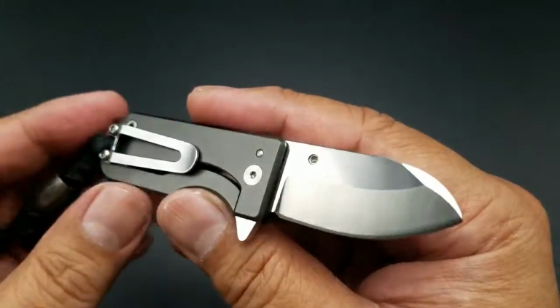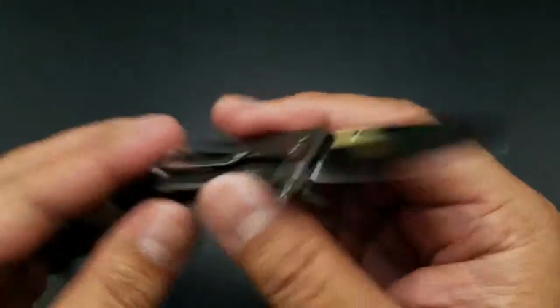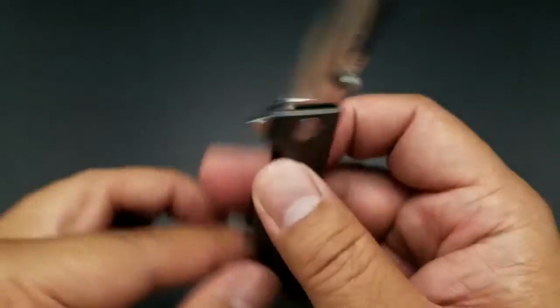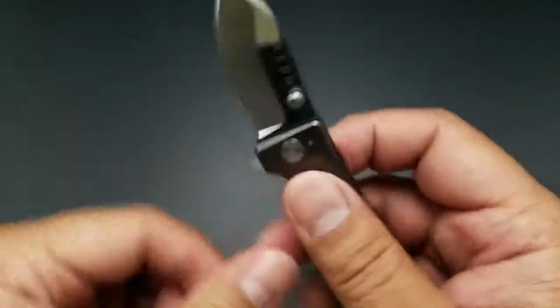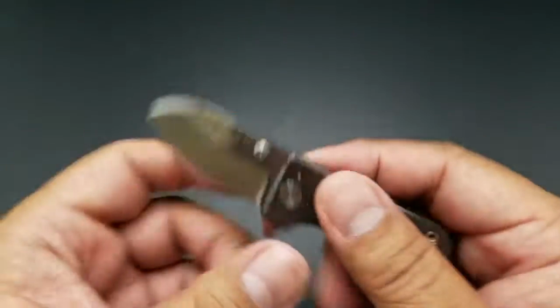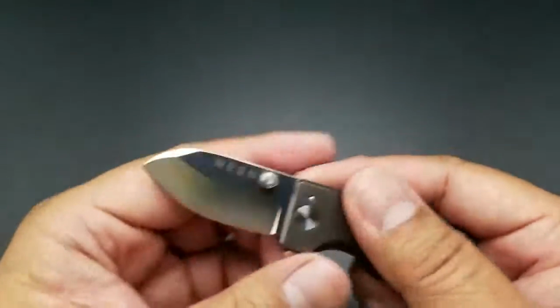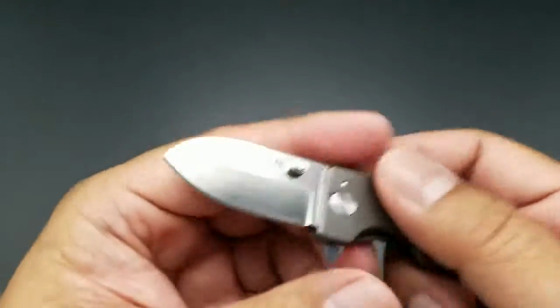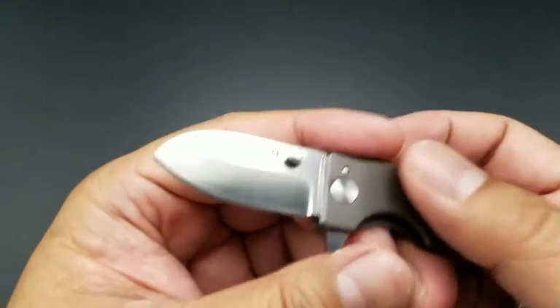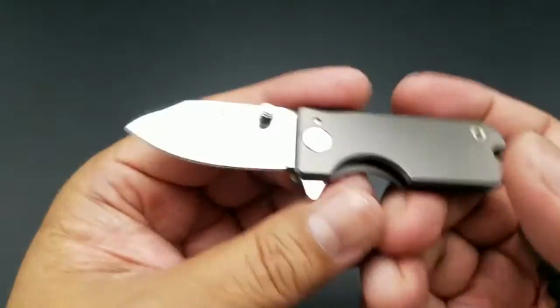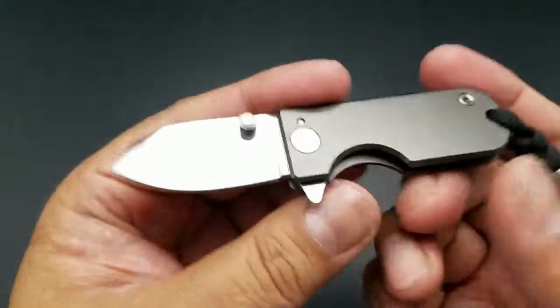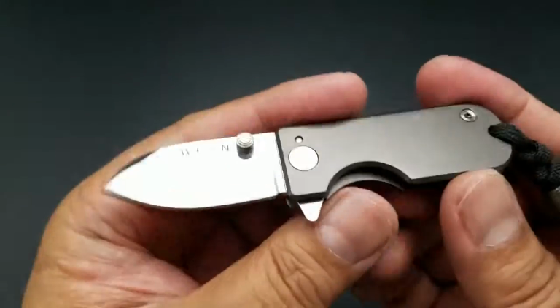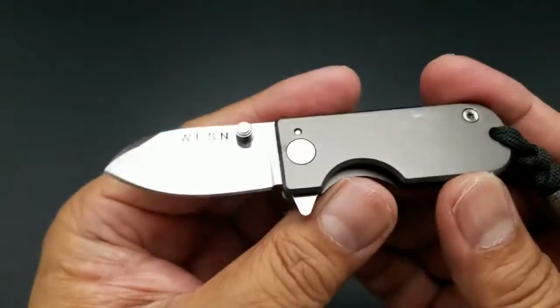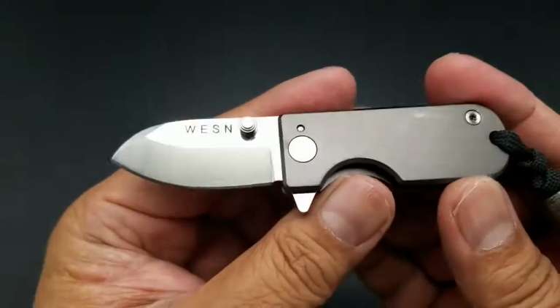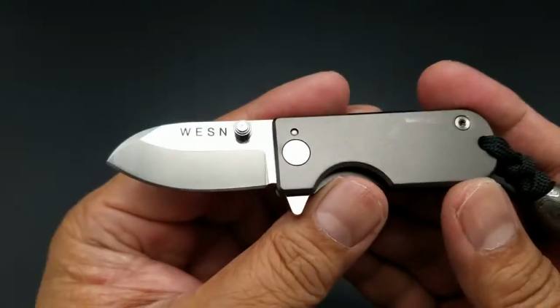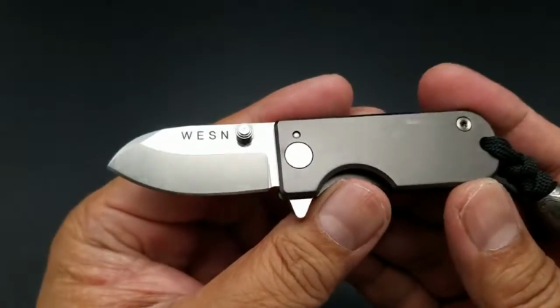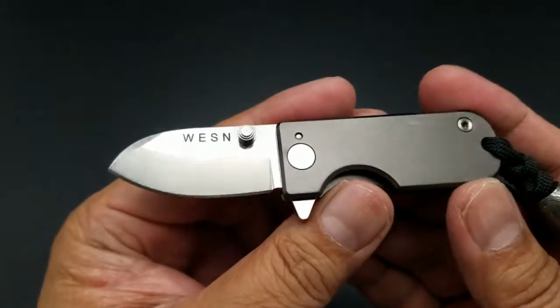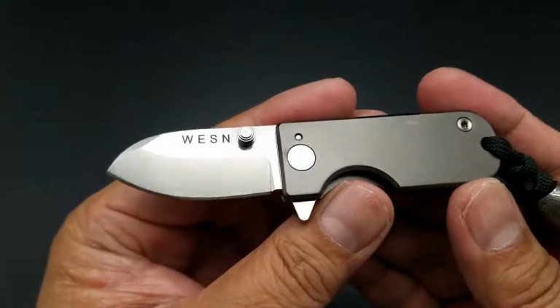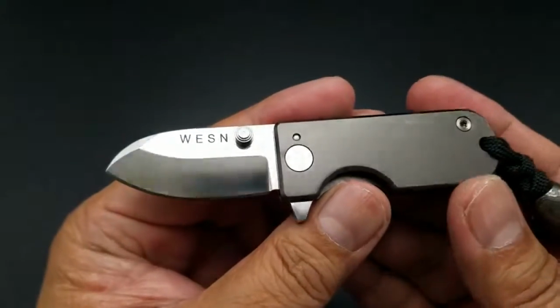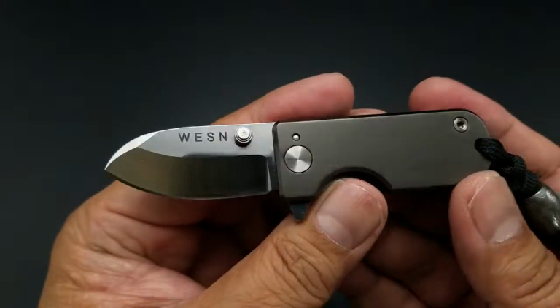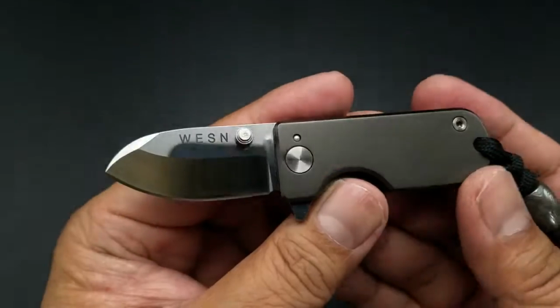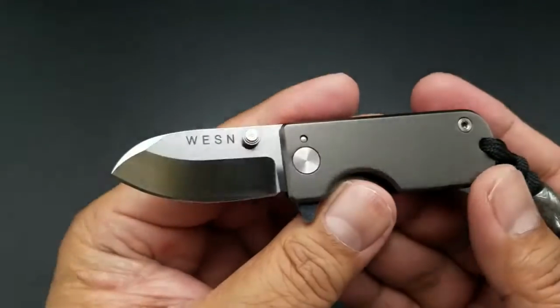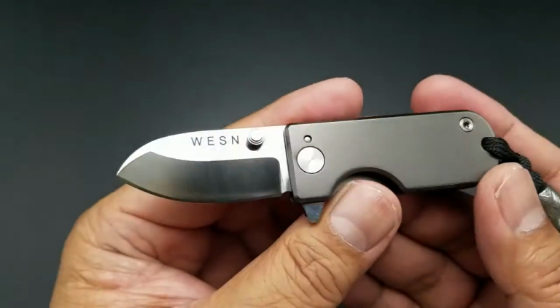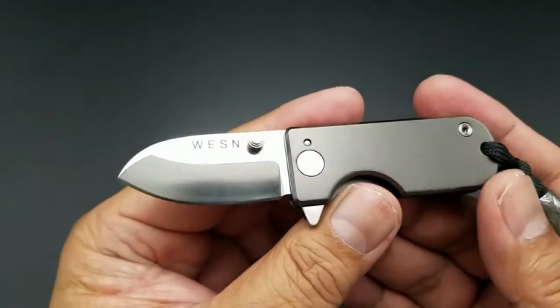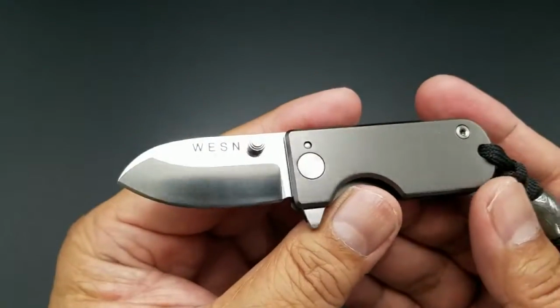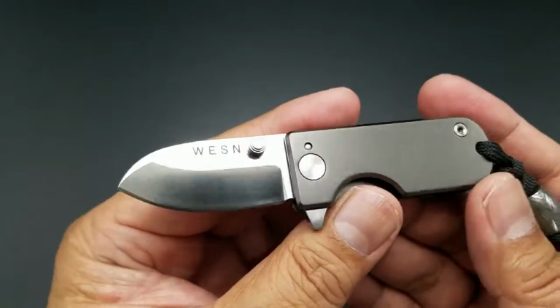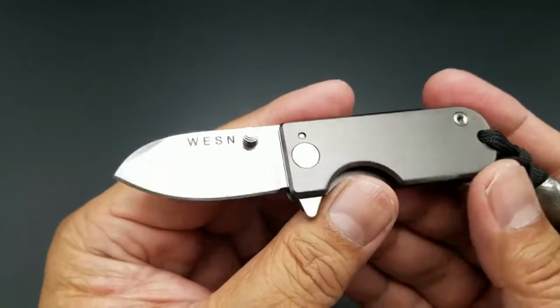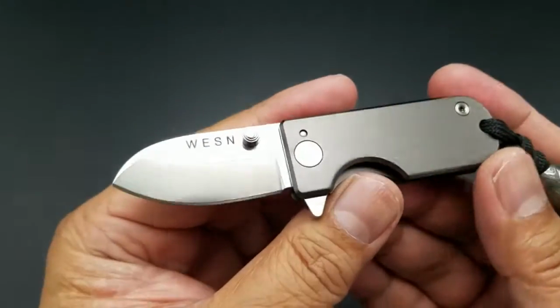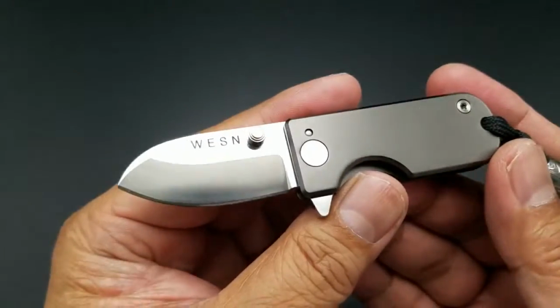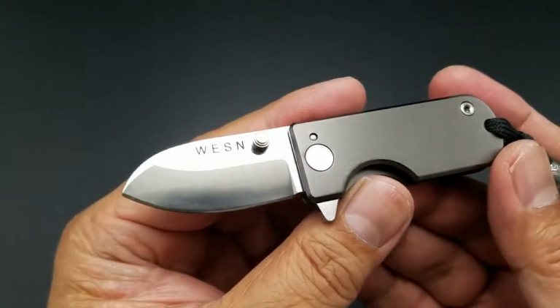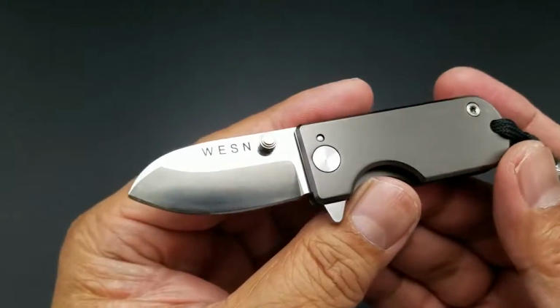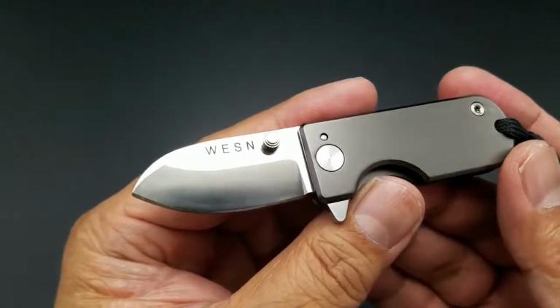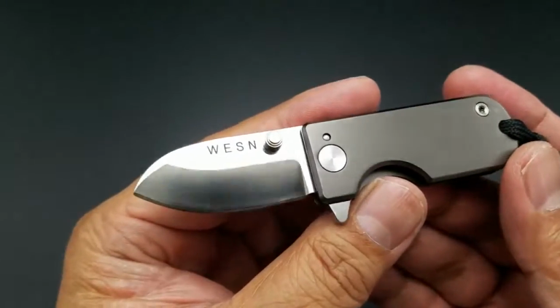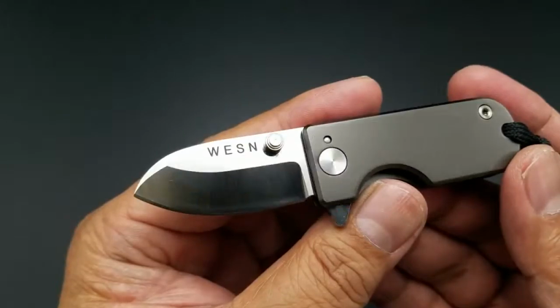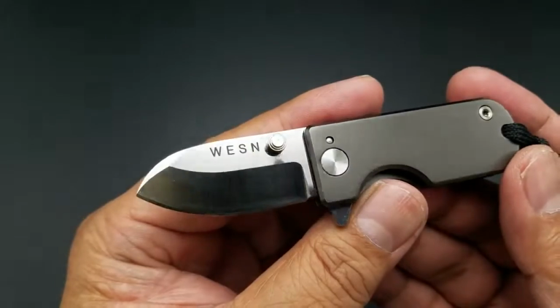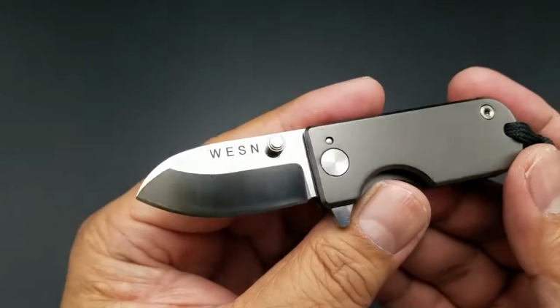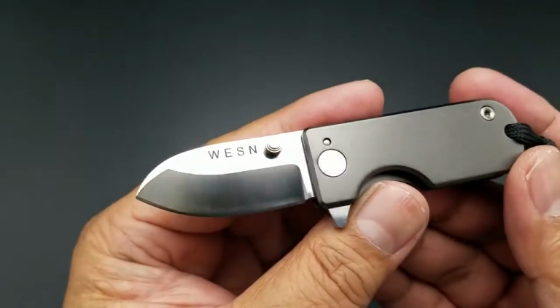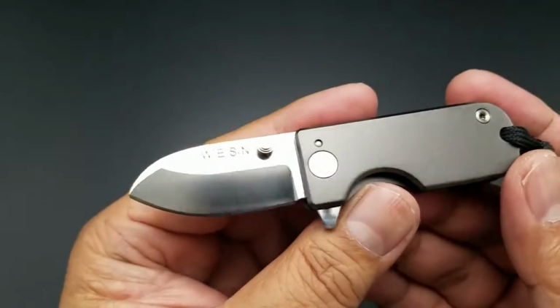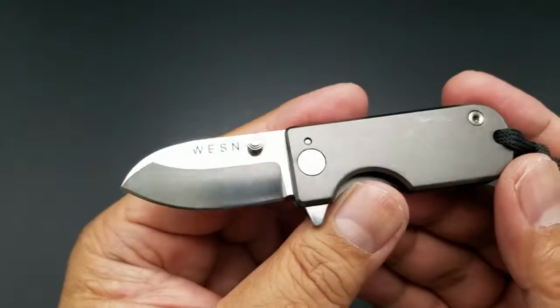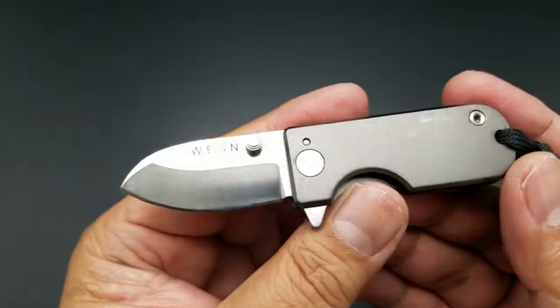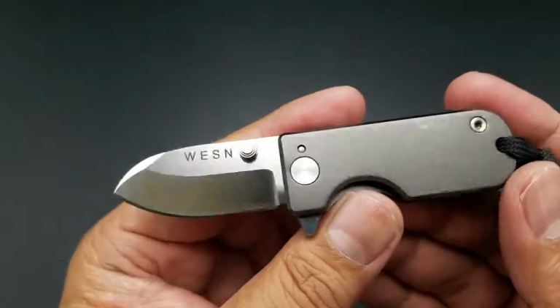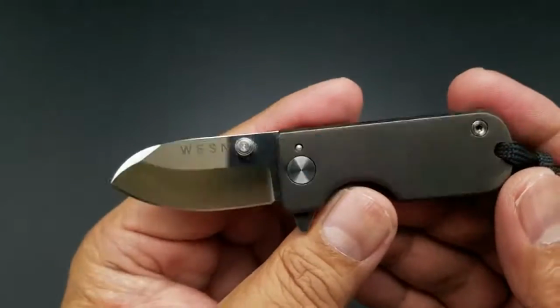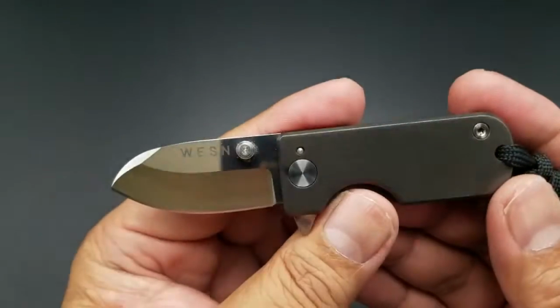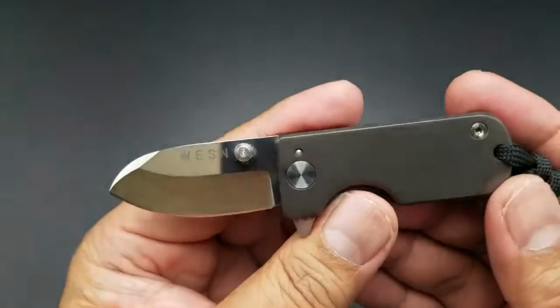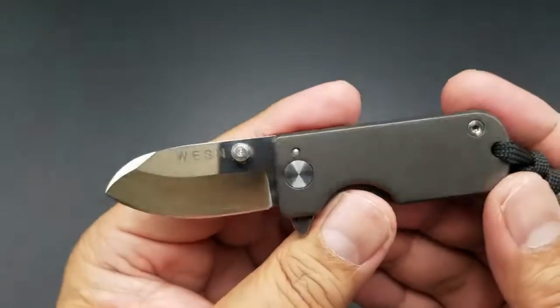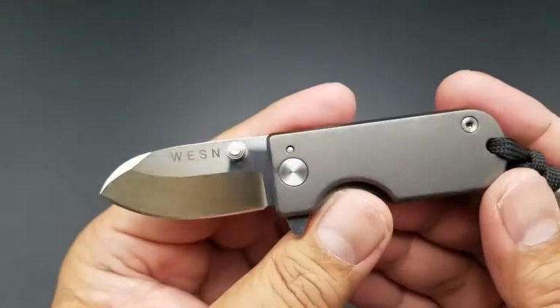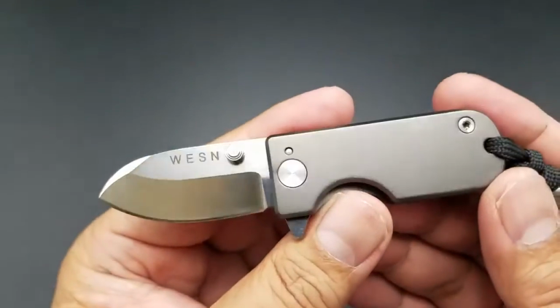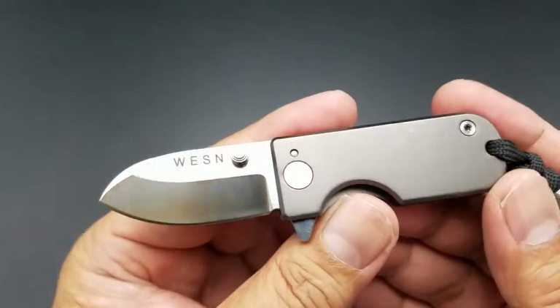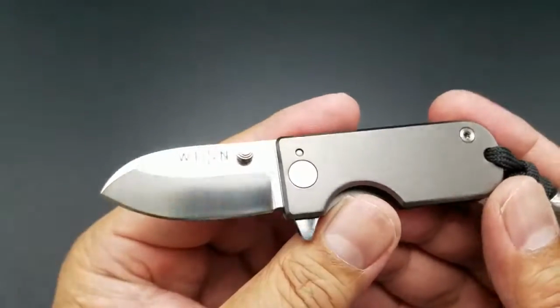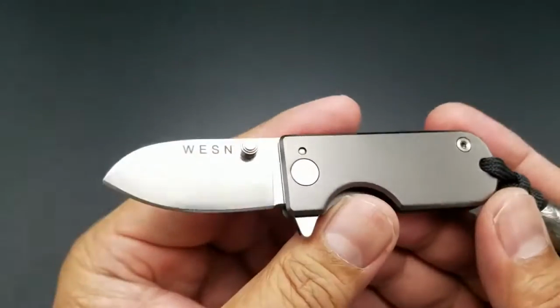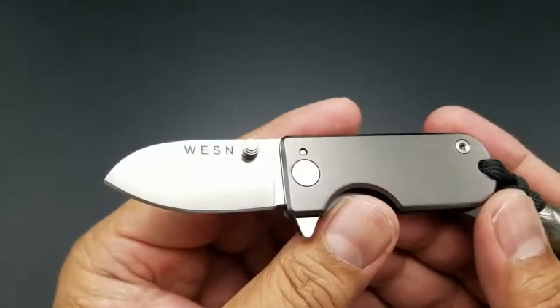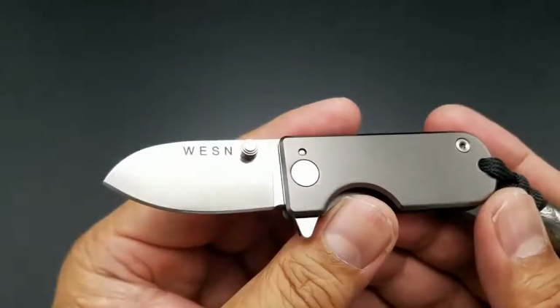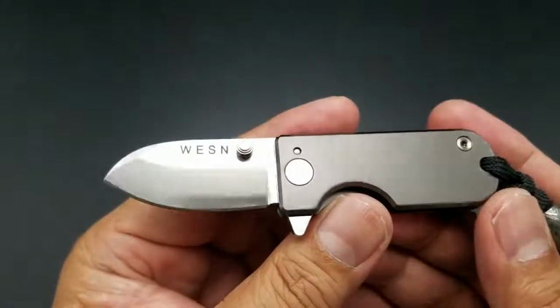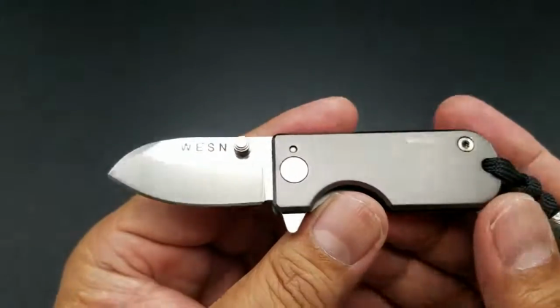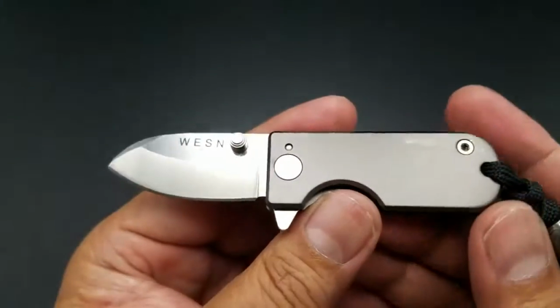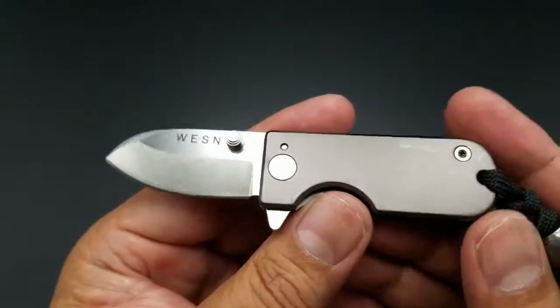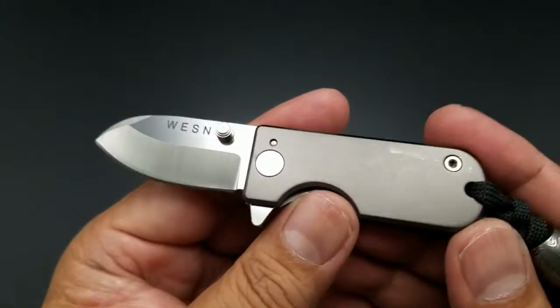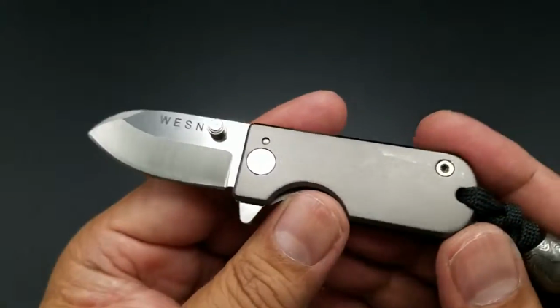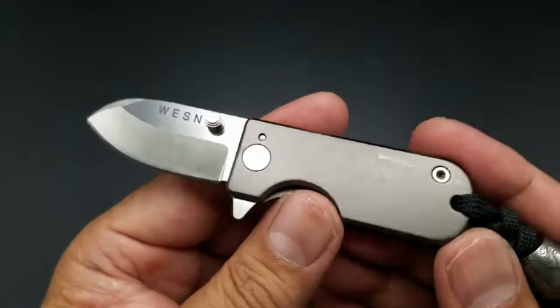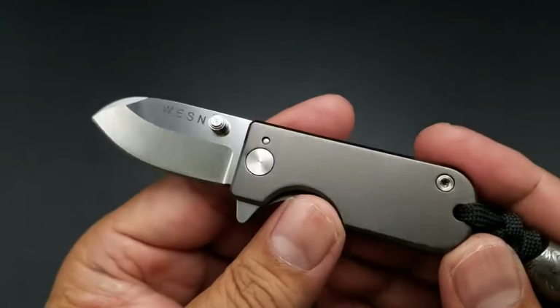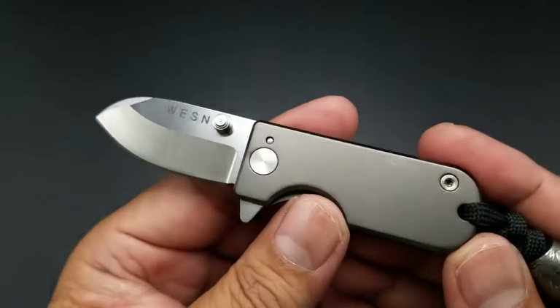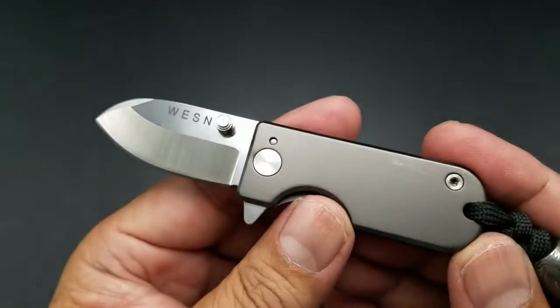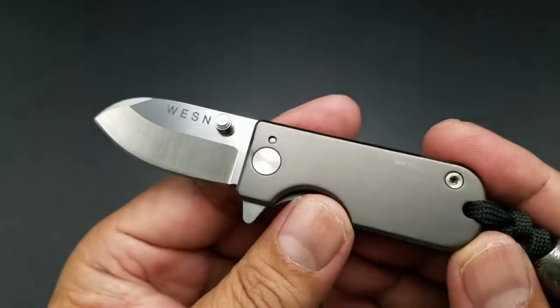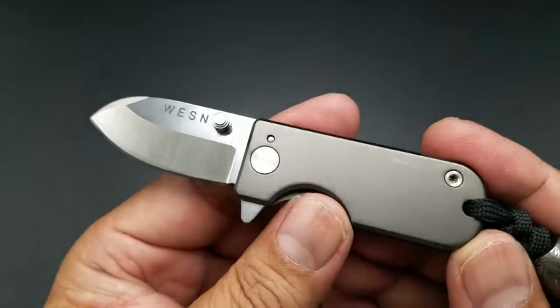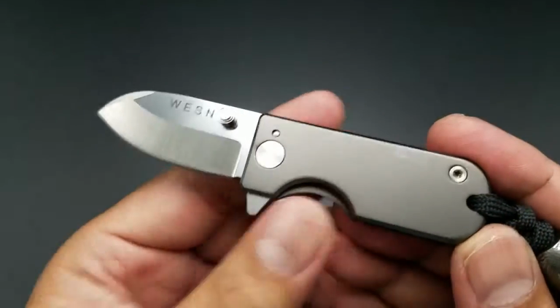Just a quick overview on this microblade by WESN. All right guys, peace.